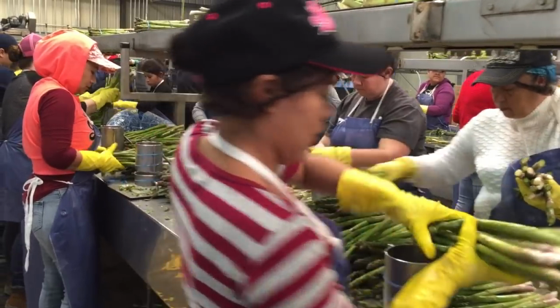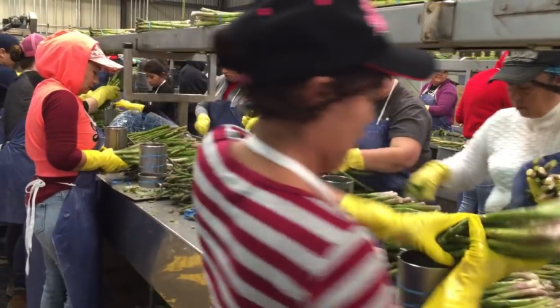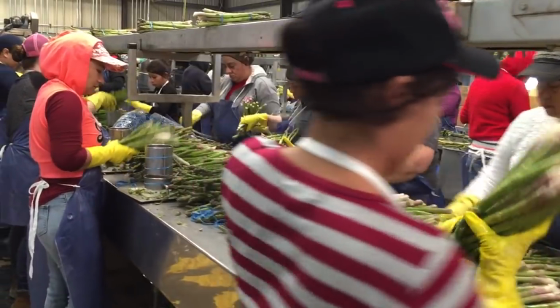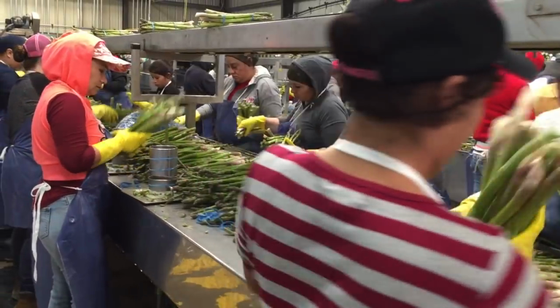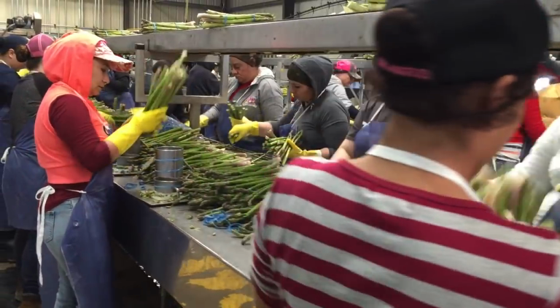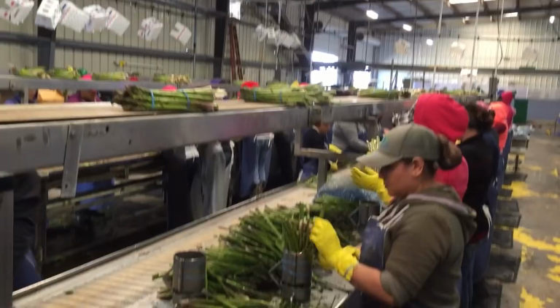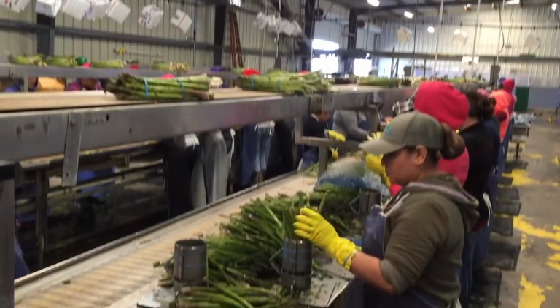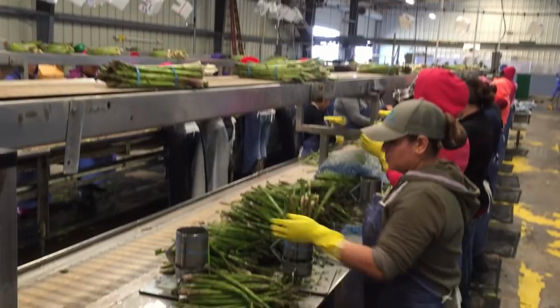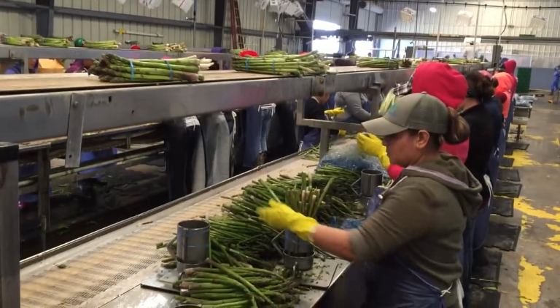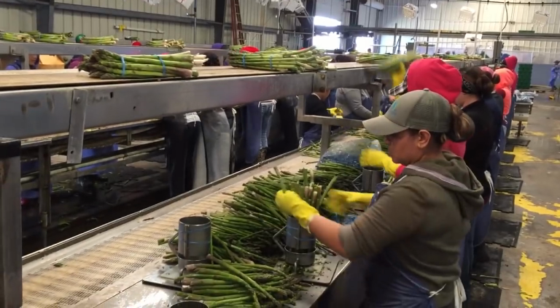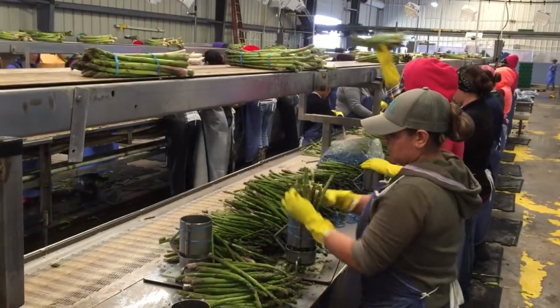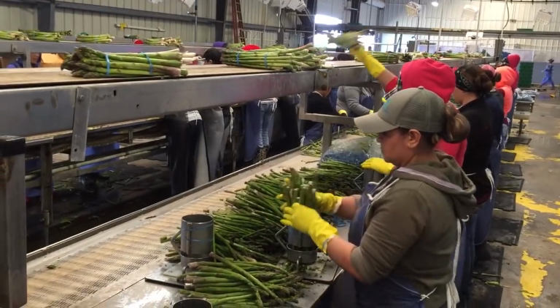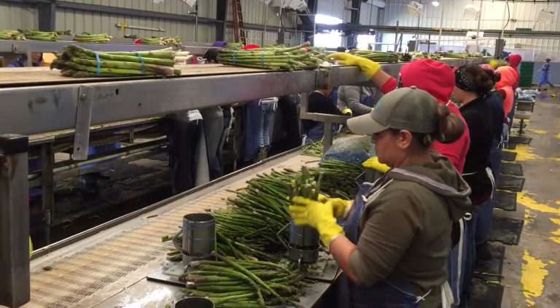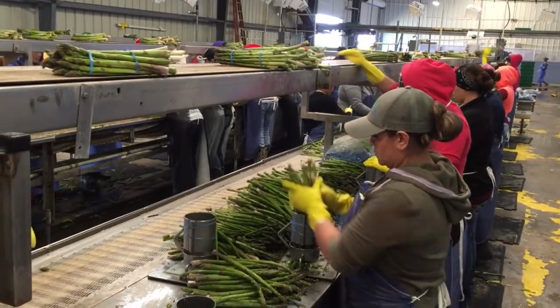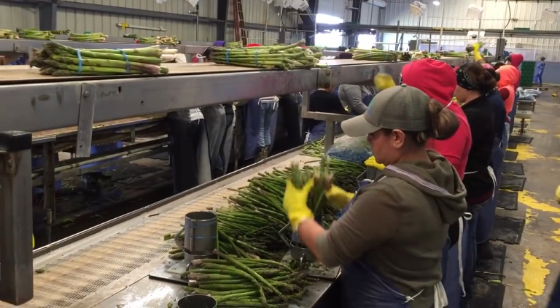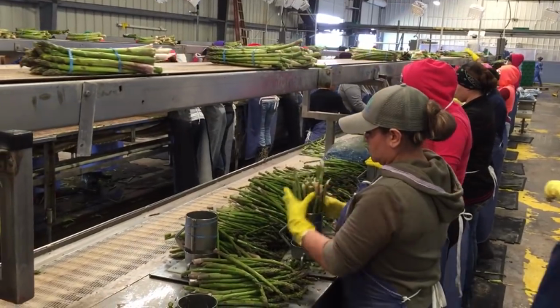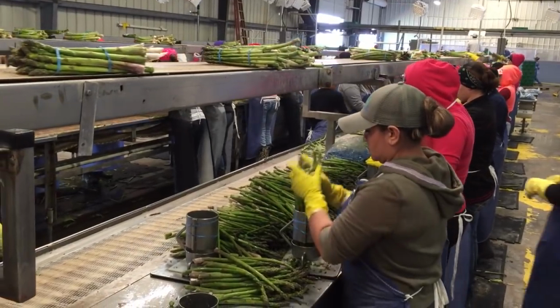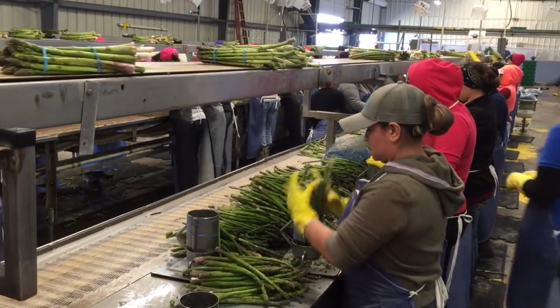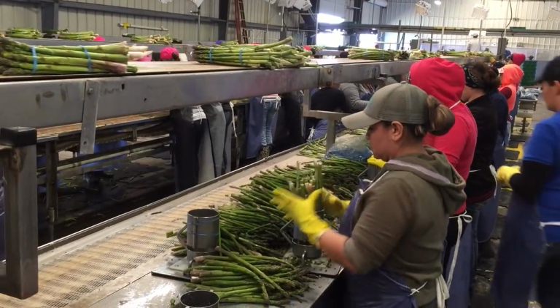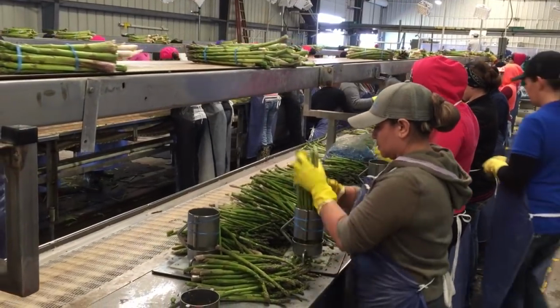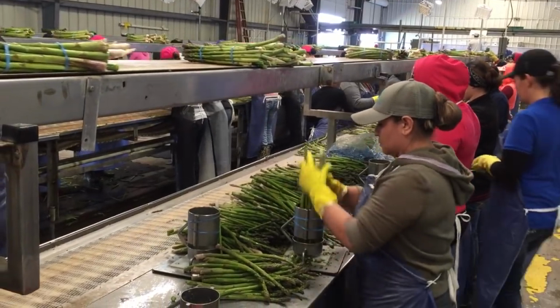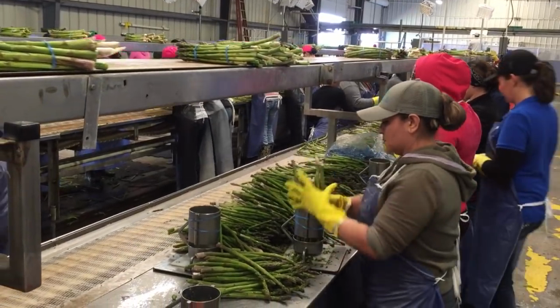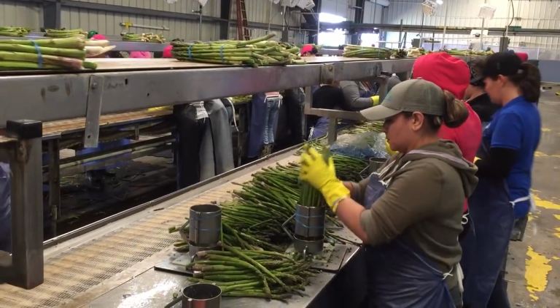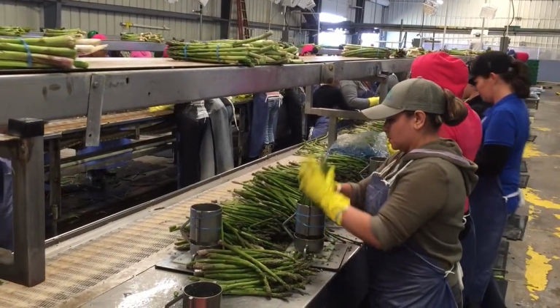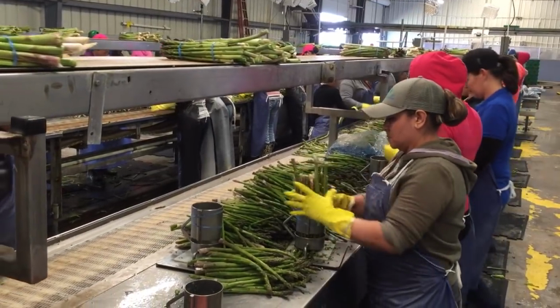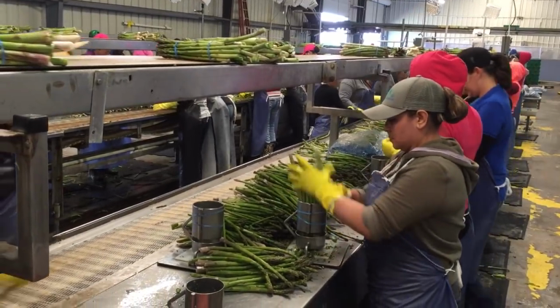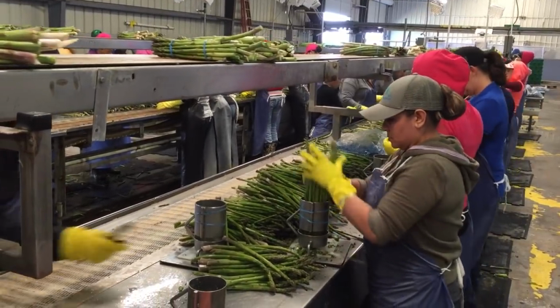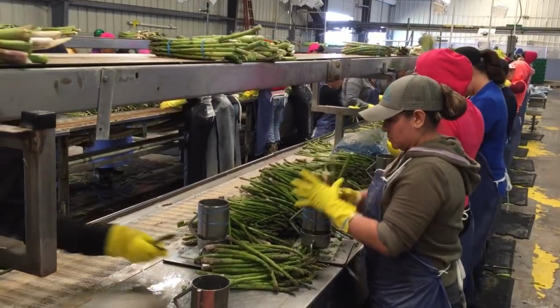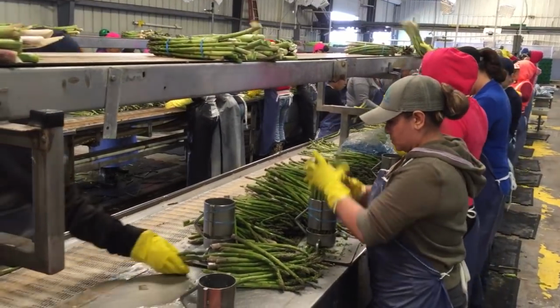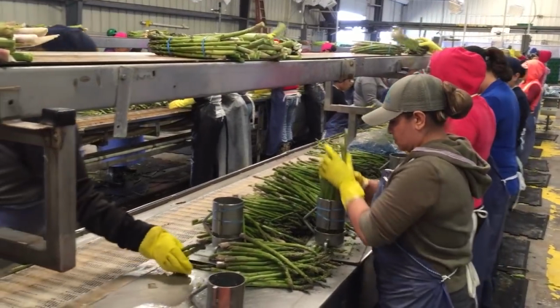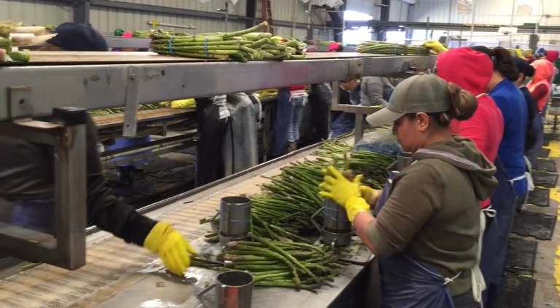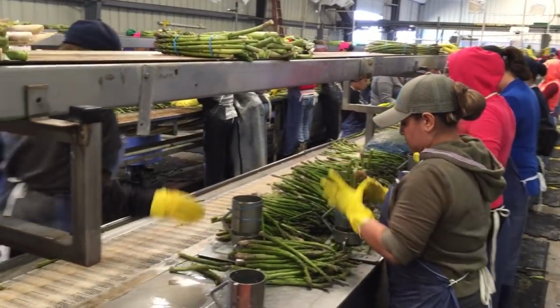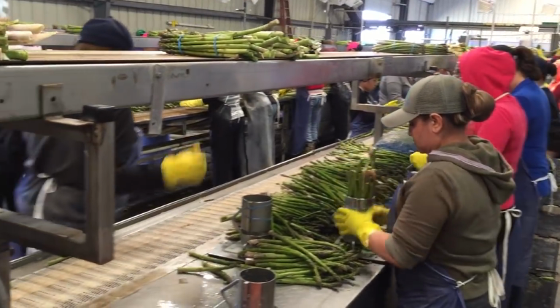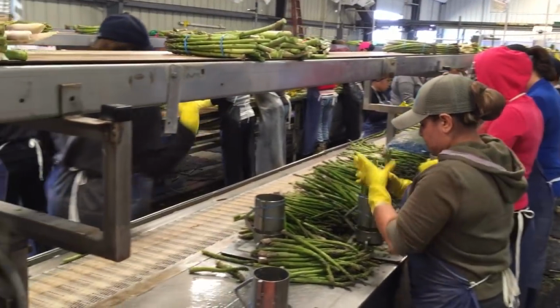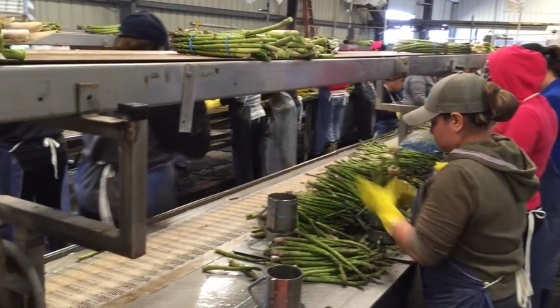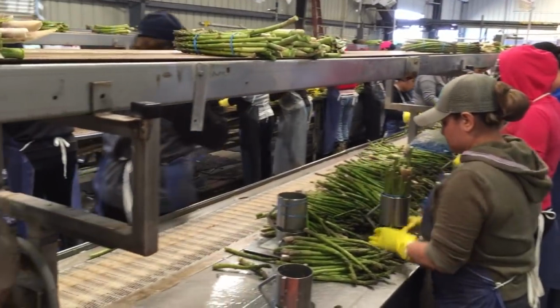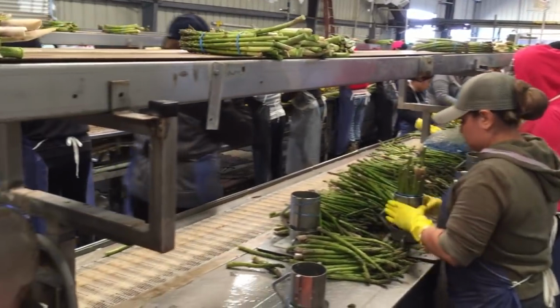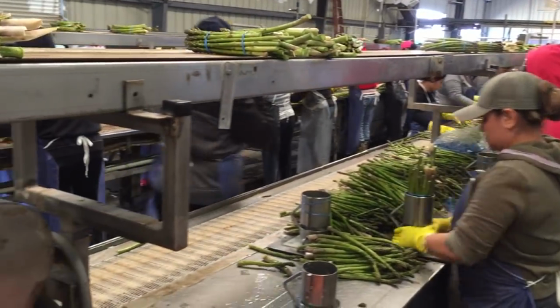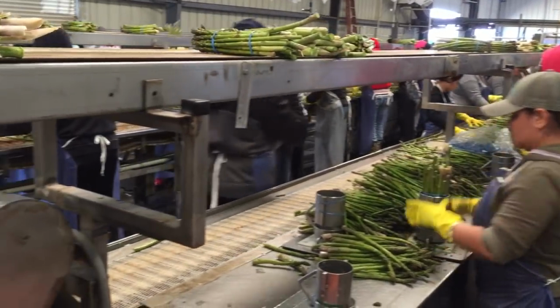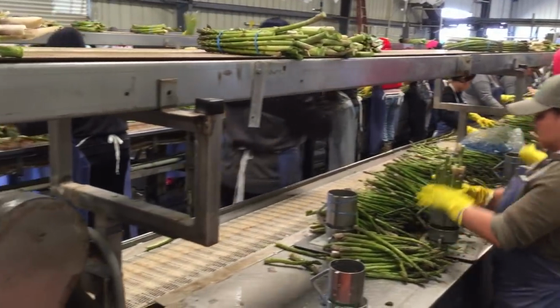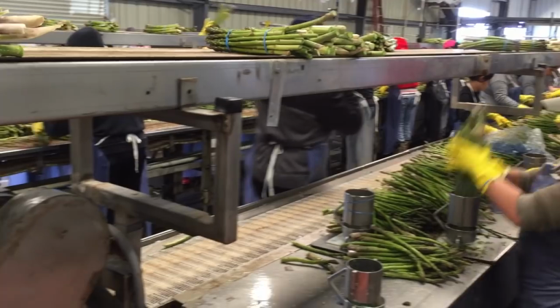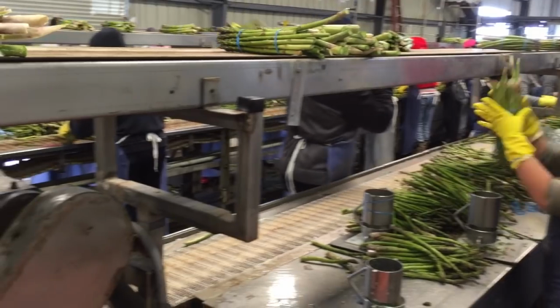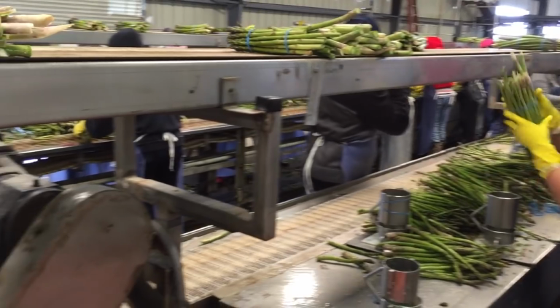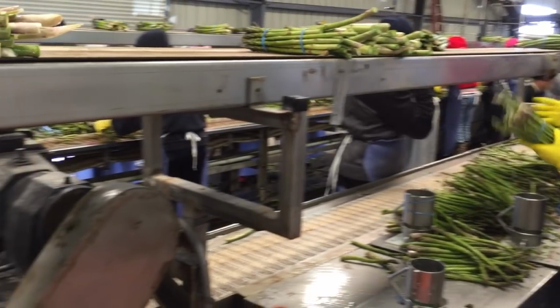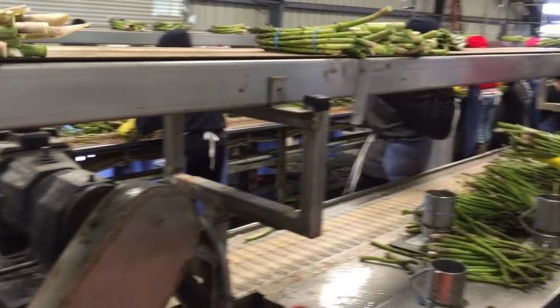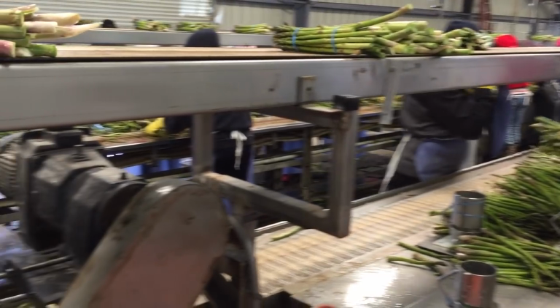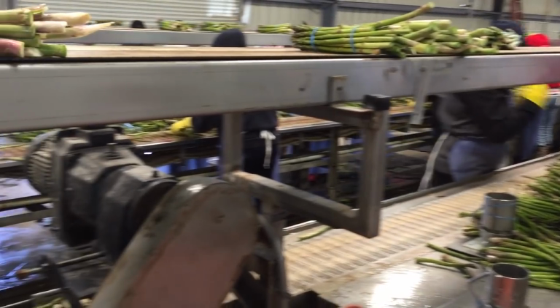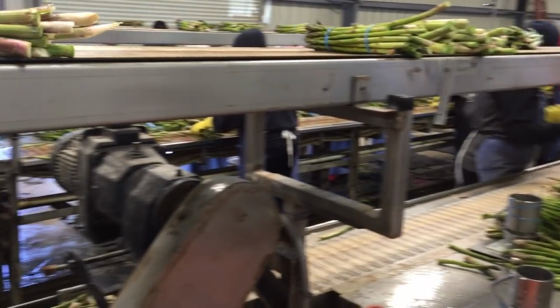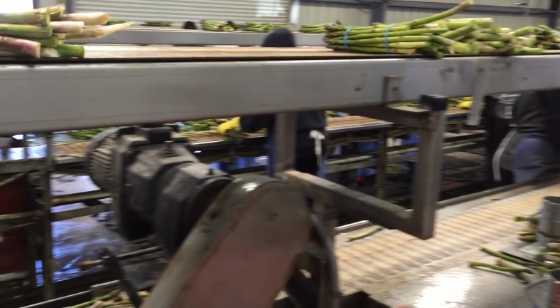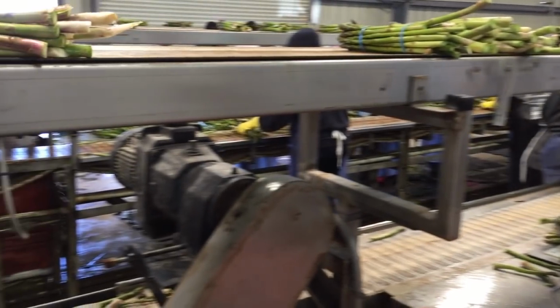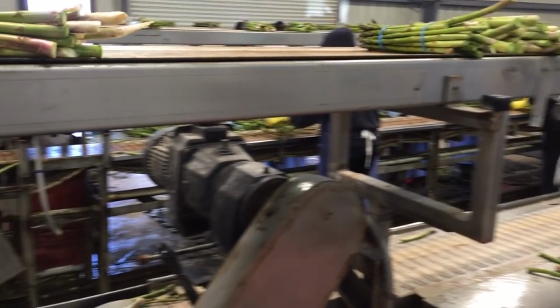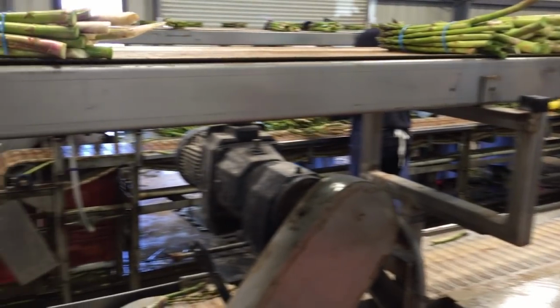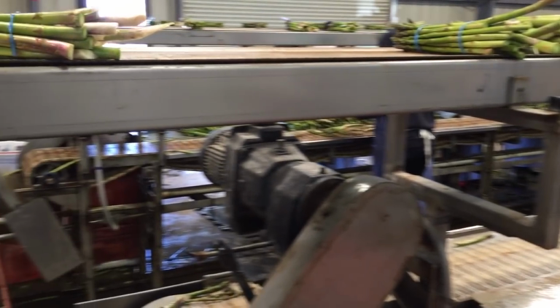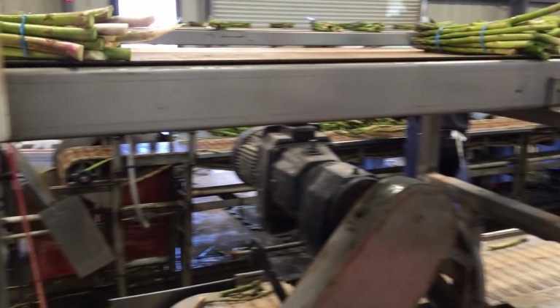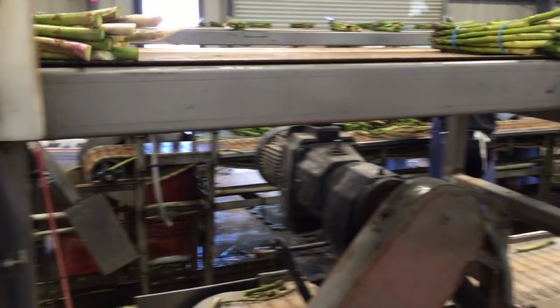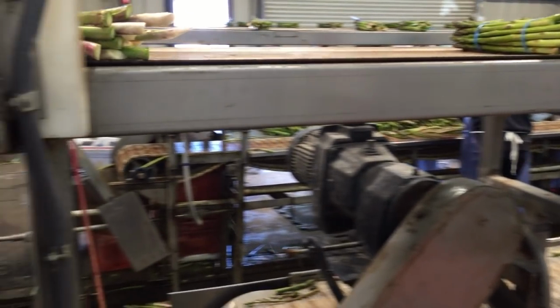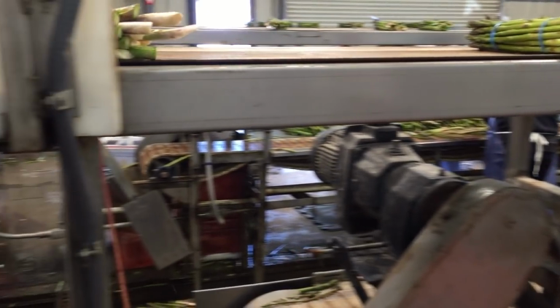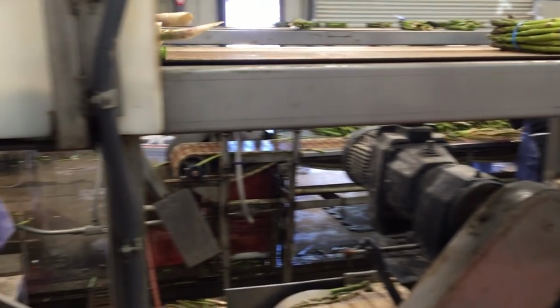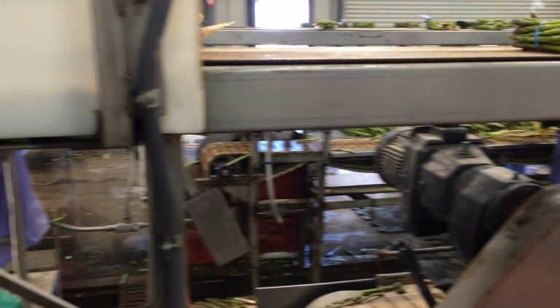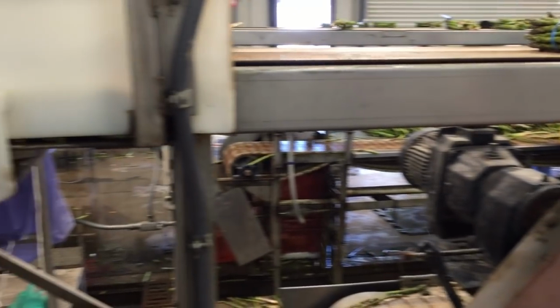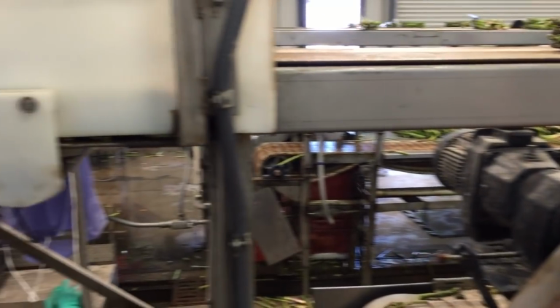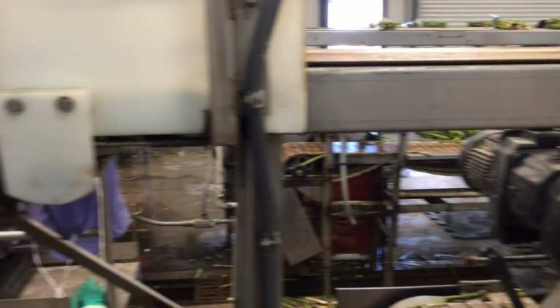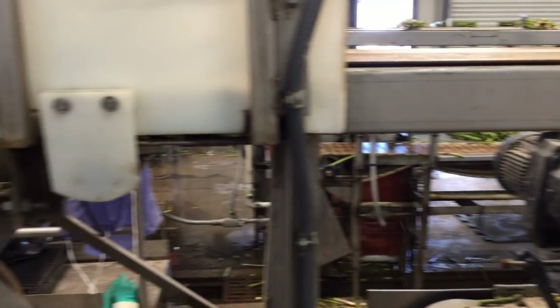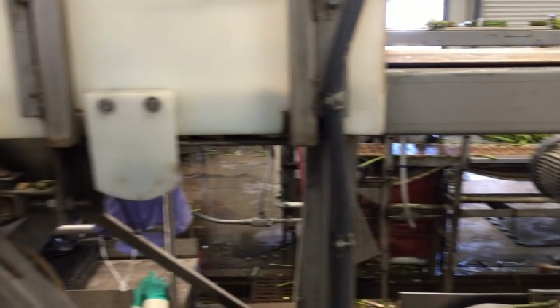Once complete, the bunches are placed on the overhead conveyor and are transported to a second cutting machine that trims the bunches.